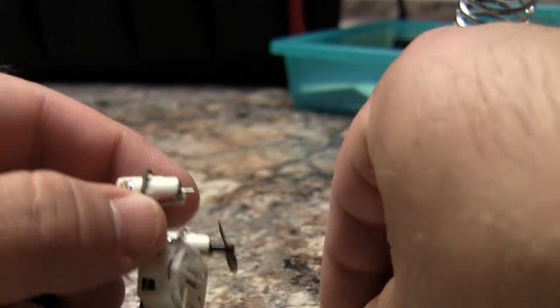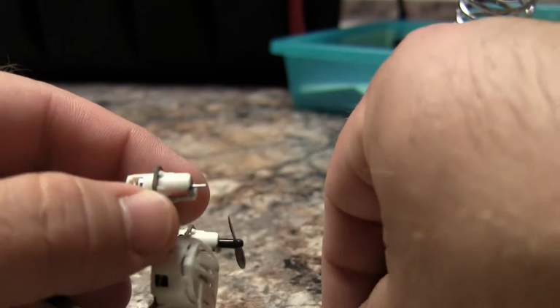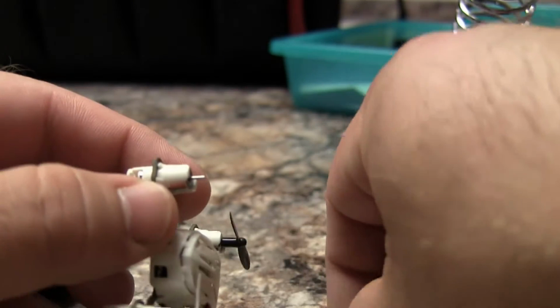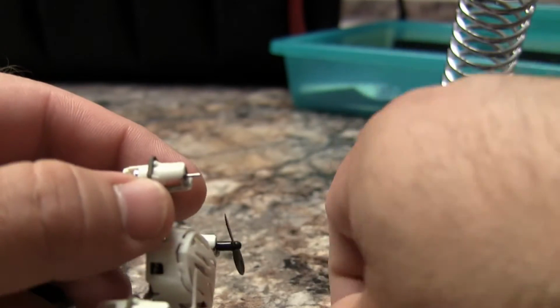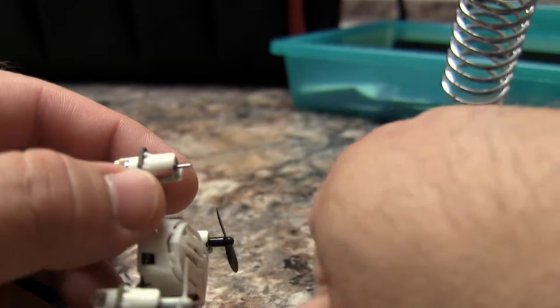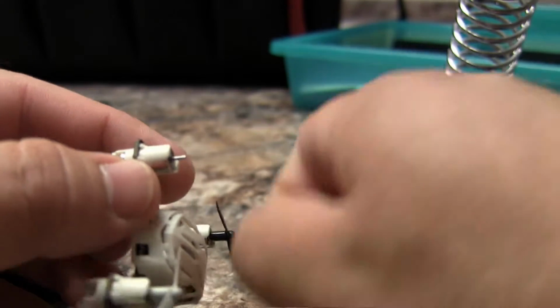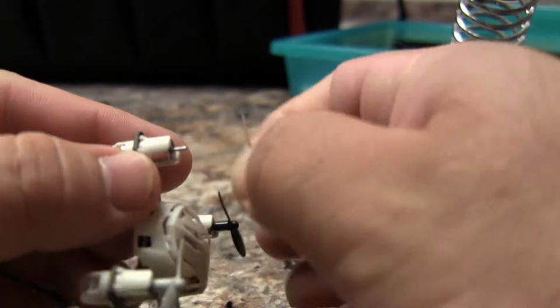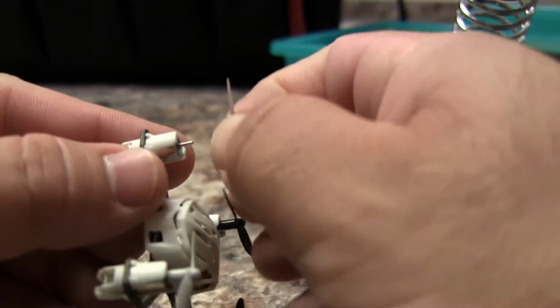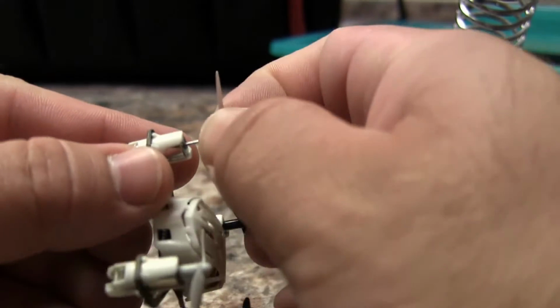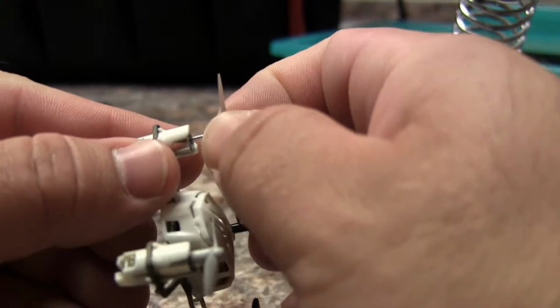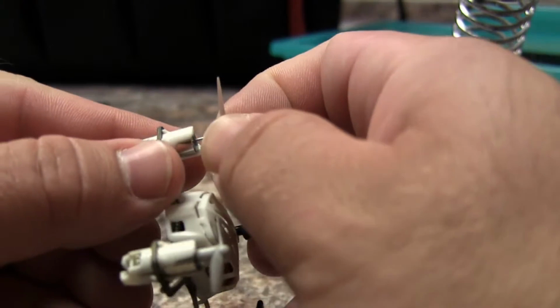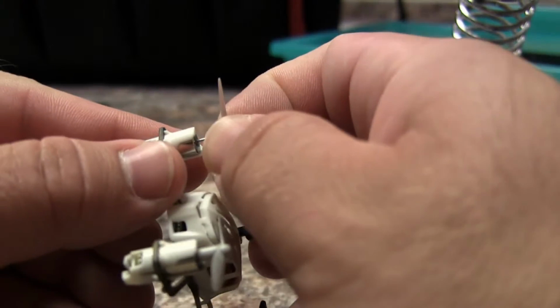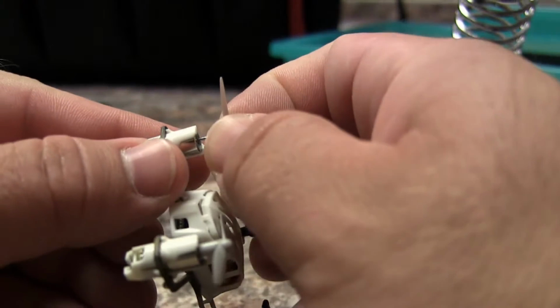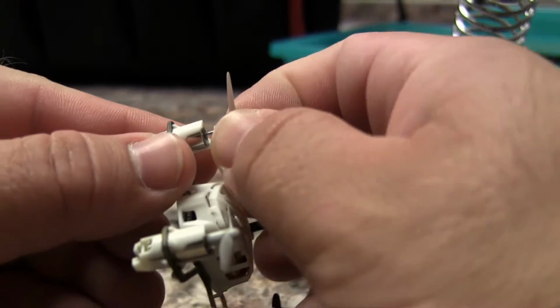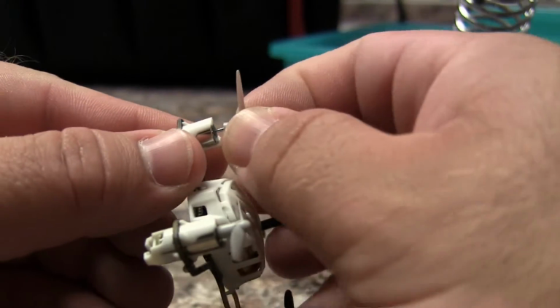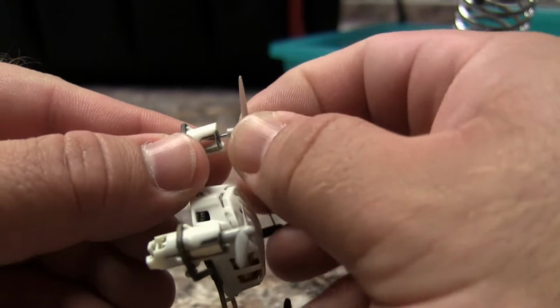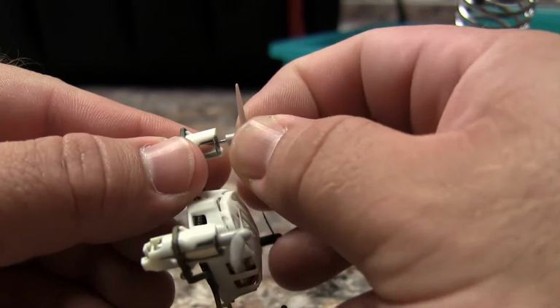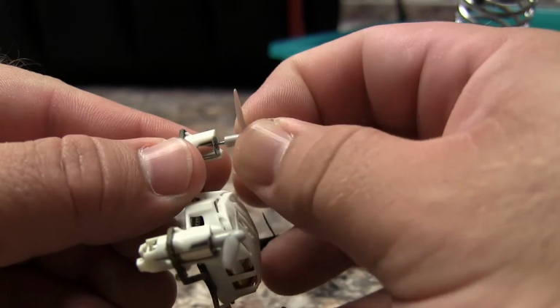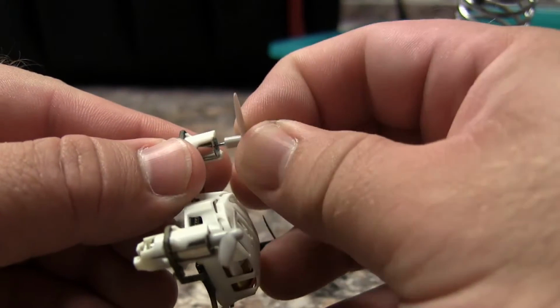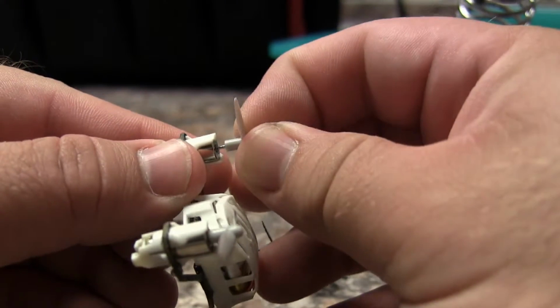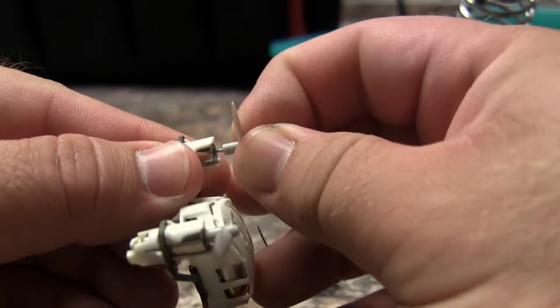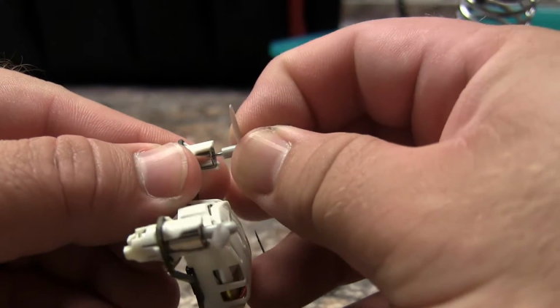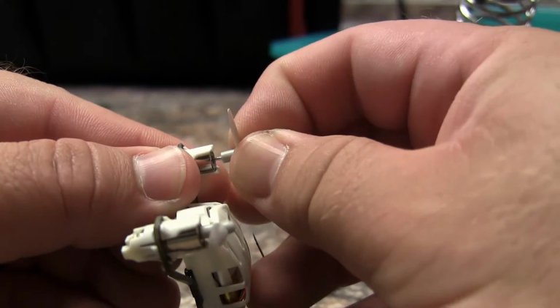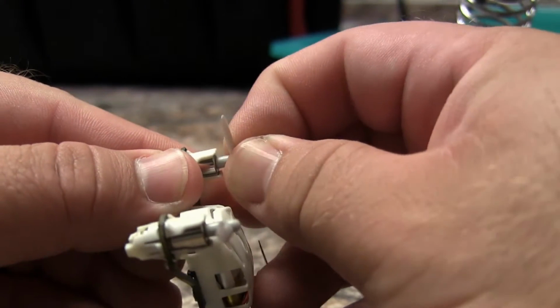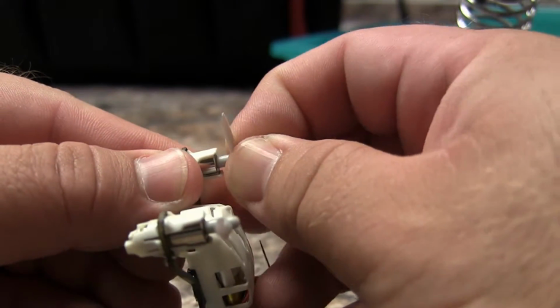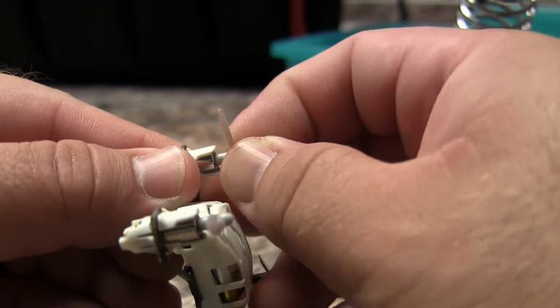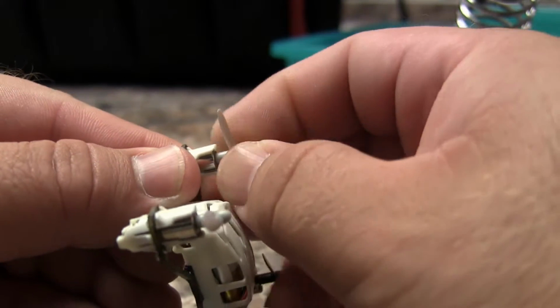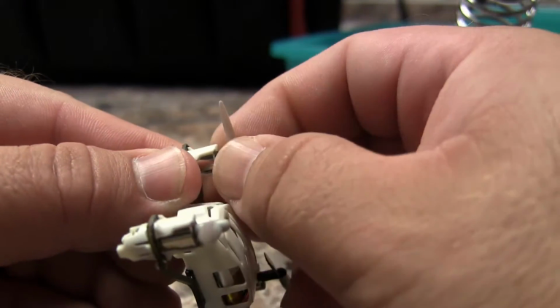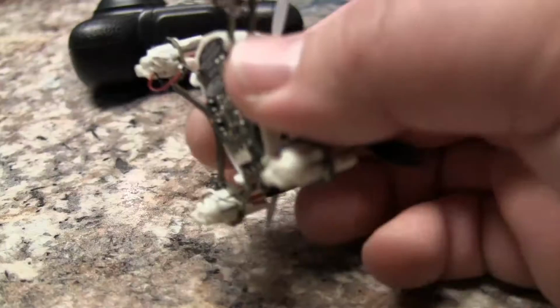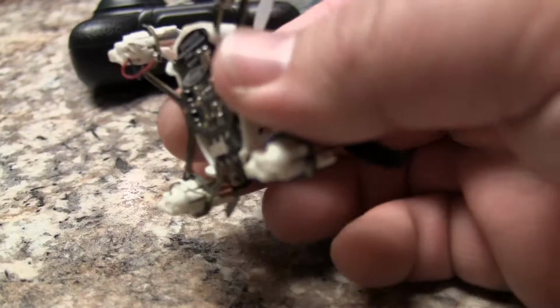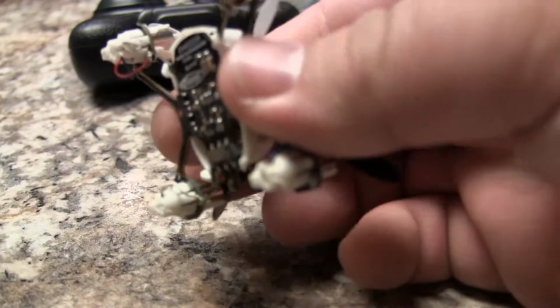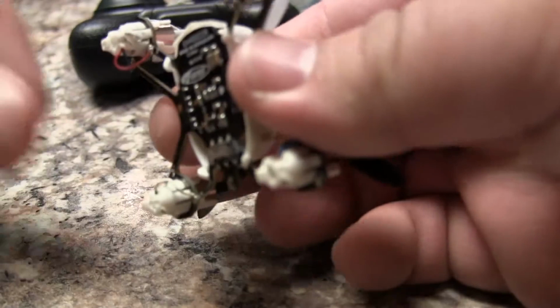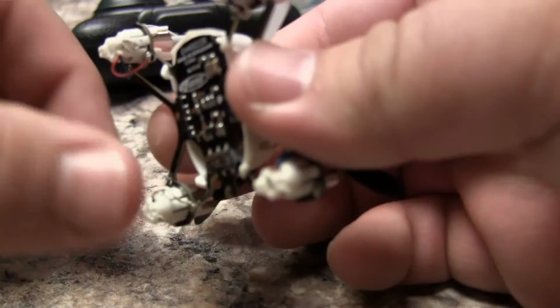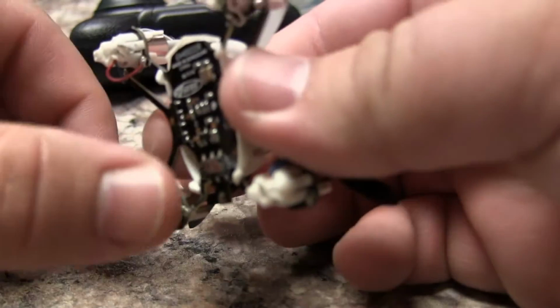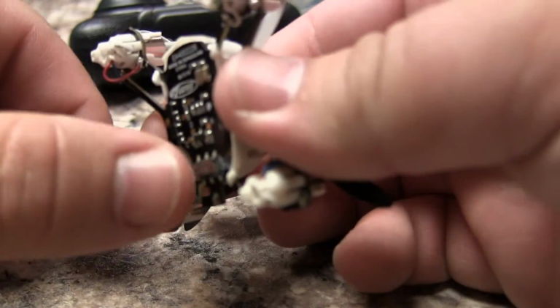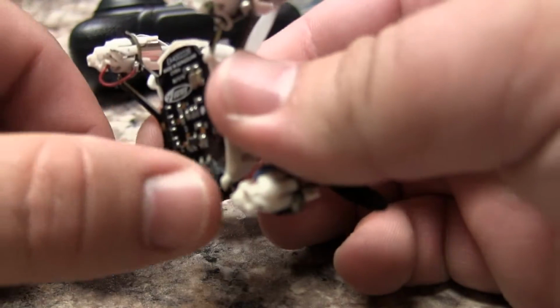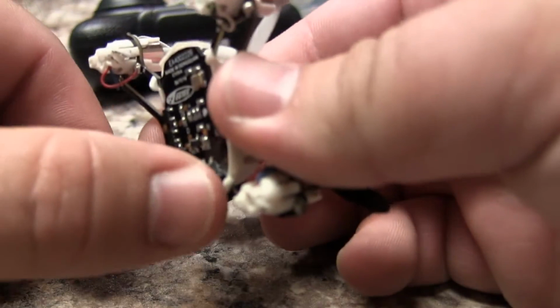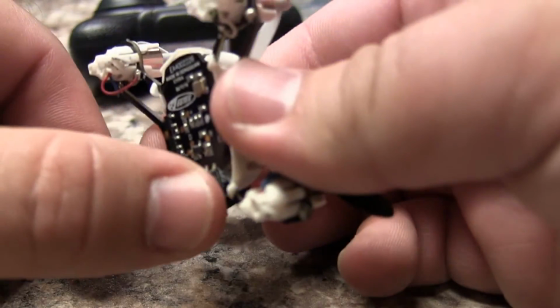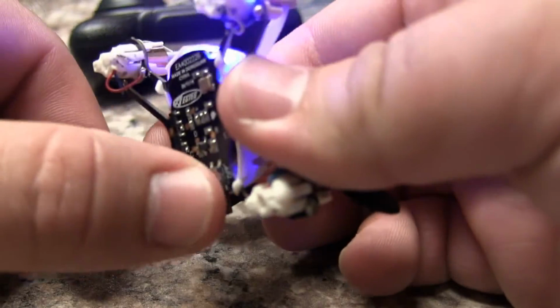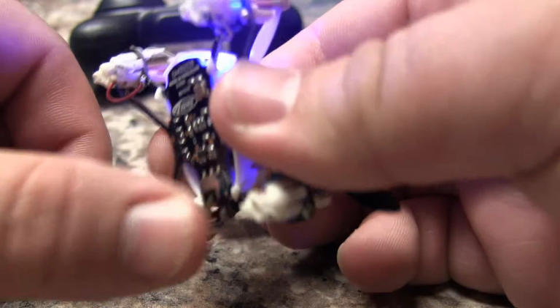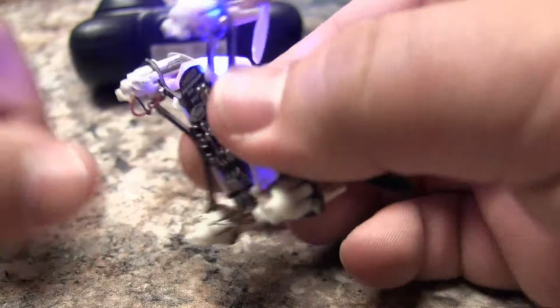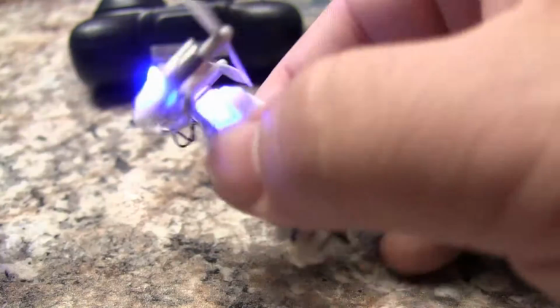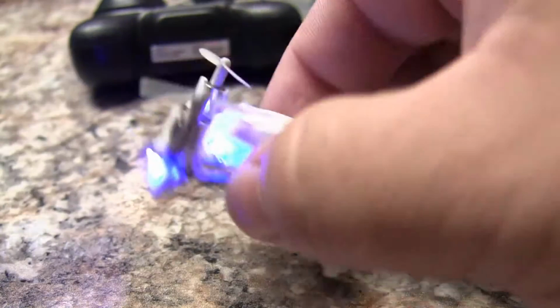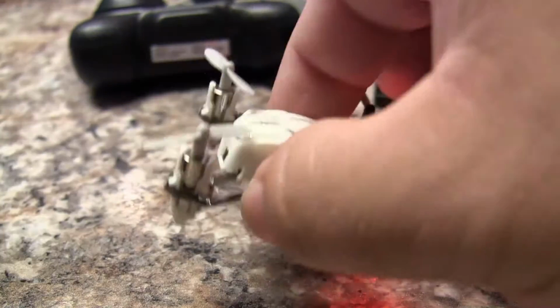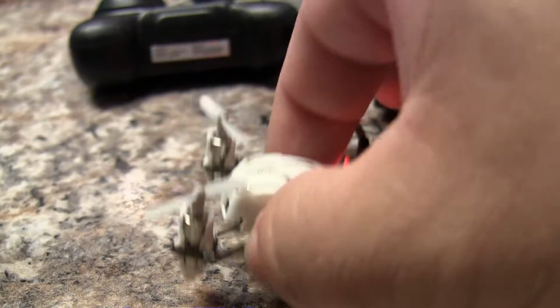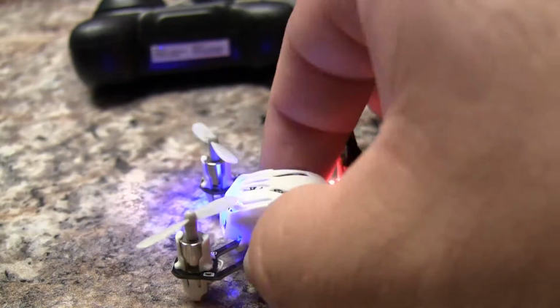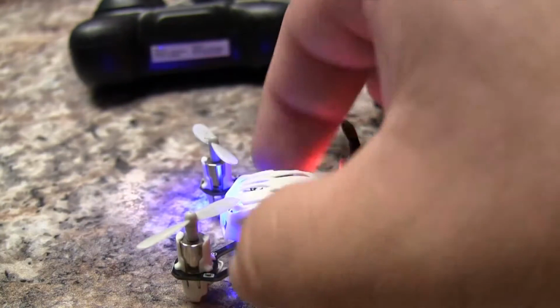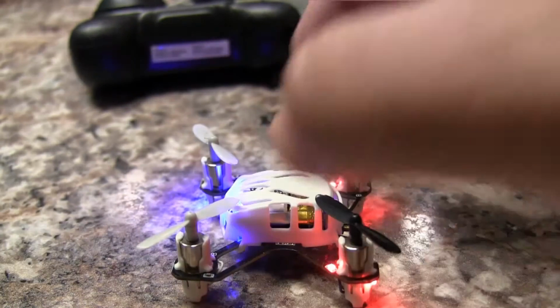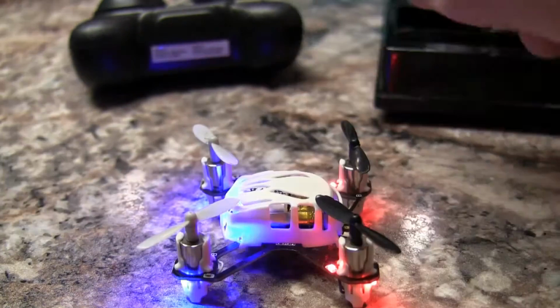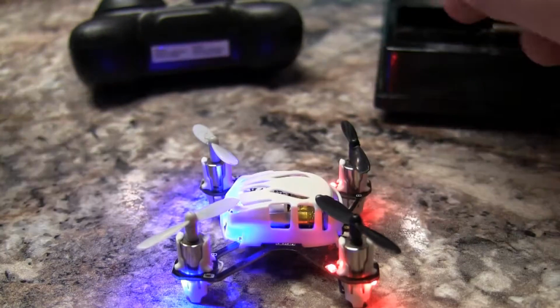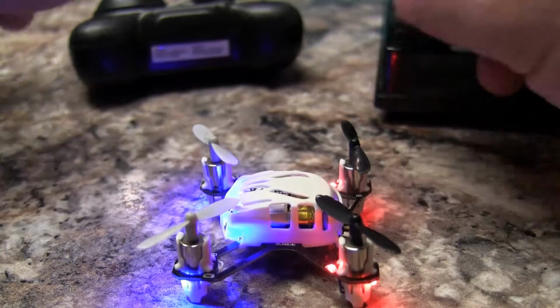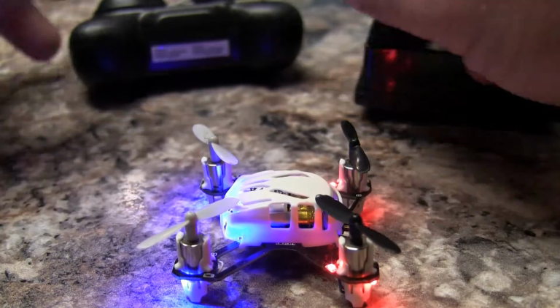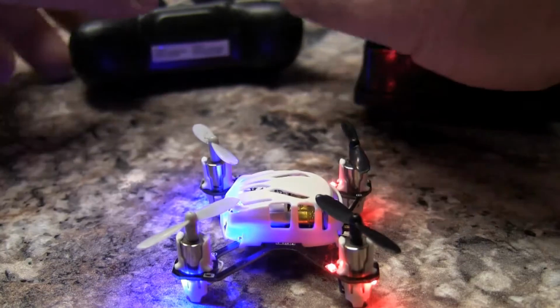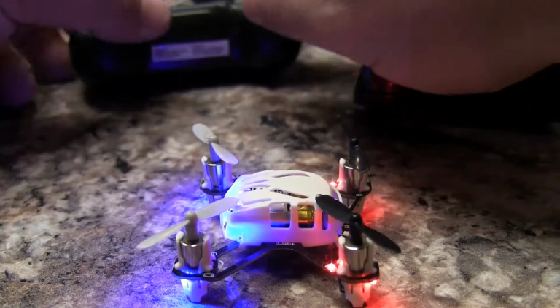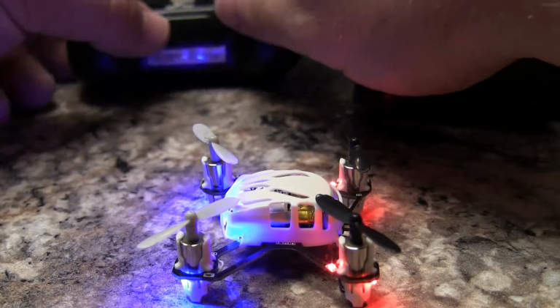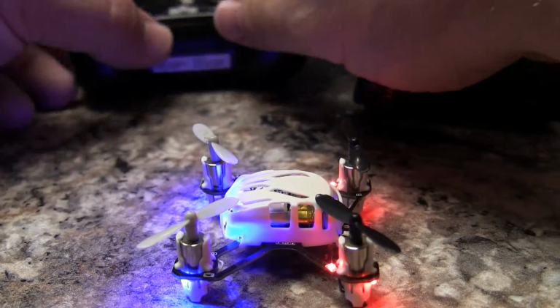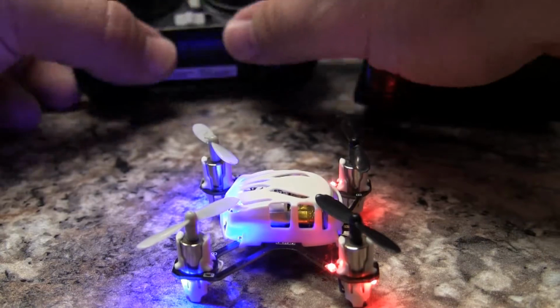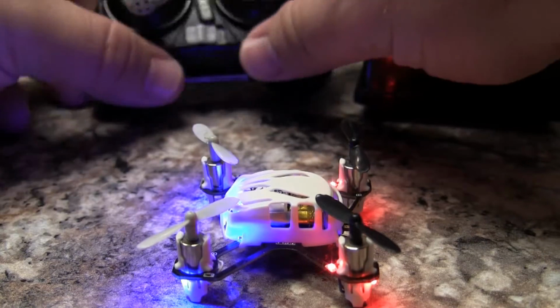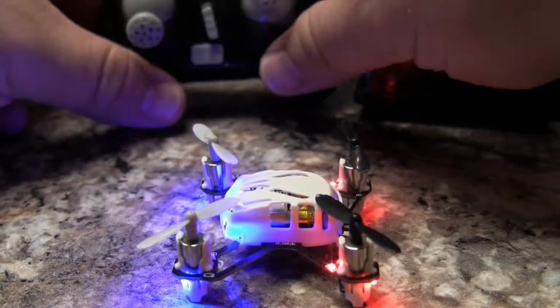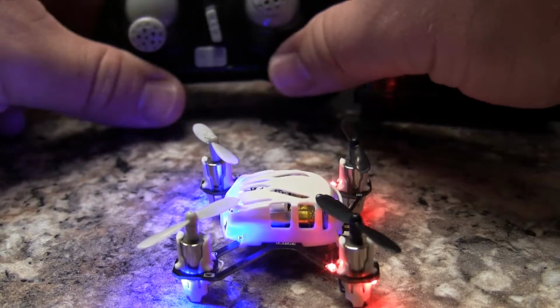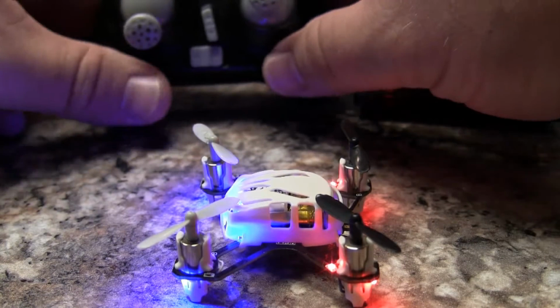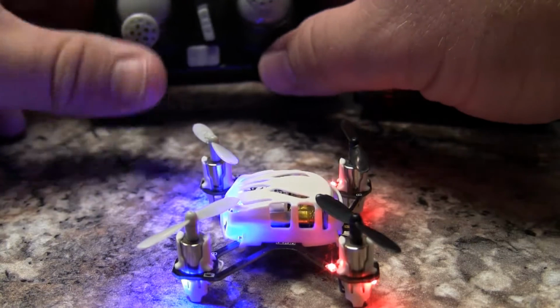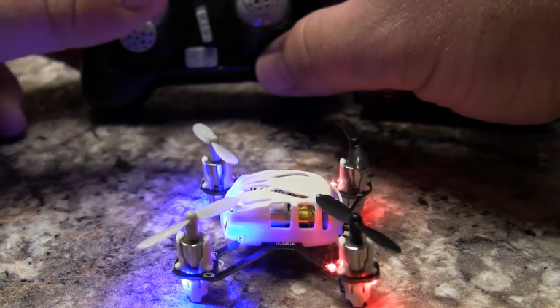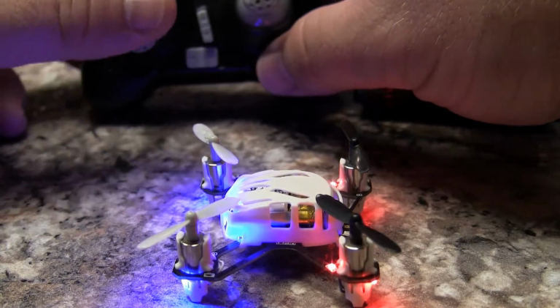The last thing to do is replace your propeller and give it a try. Thanks a lot.